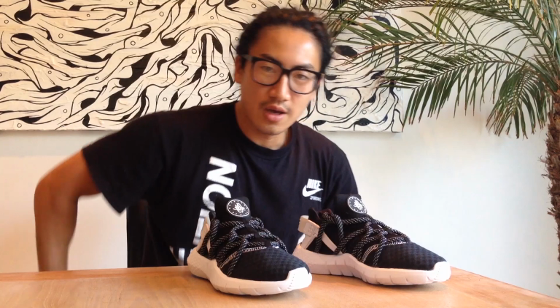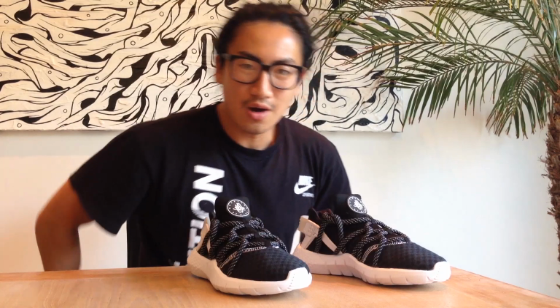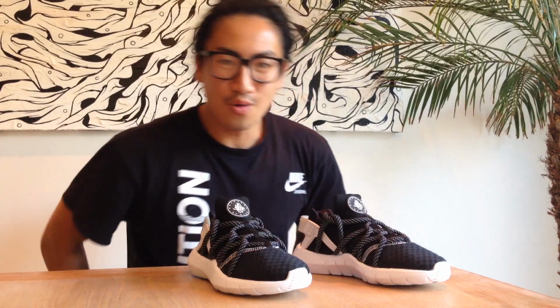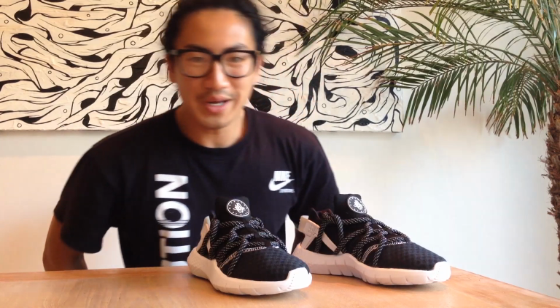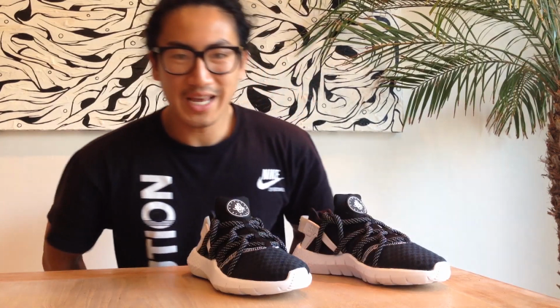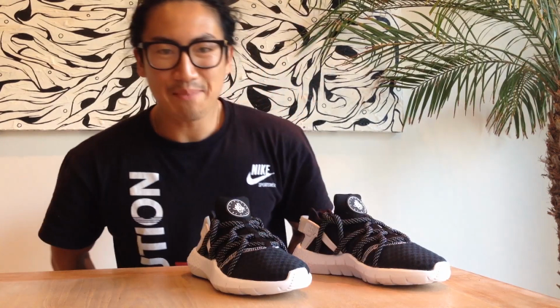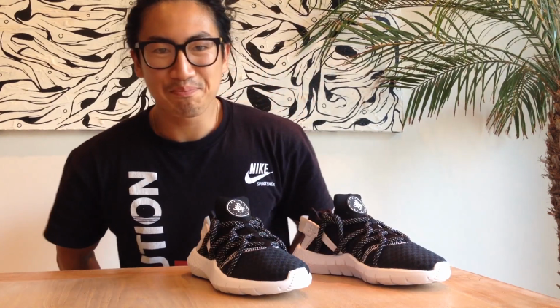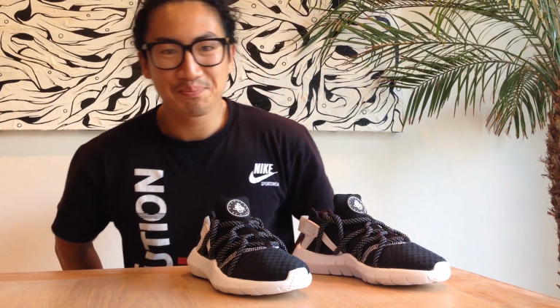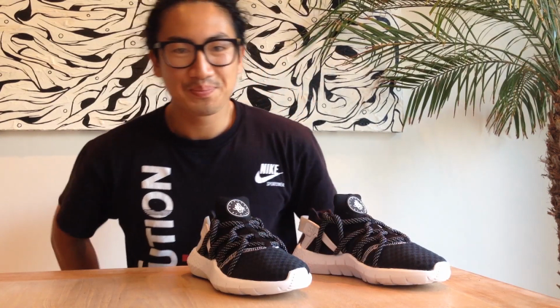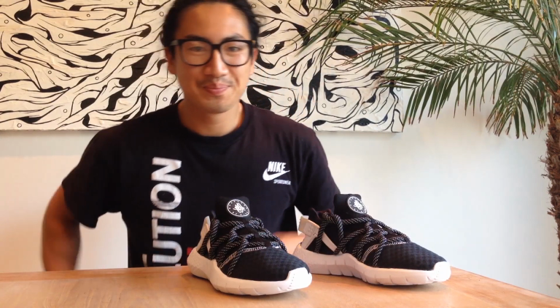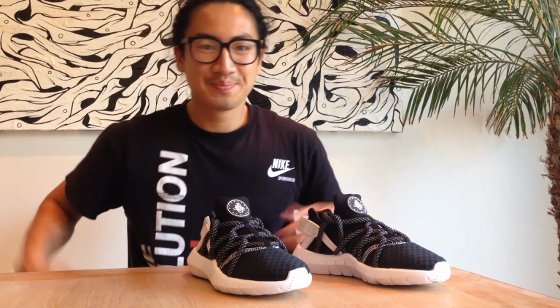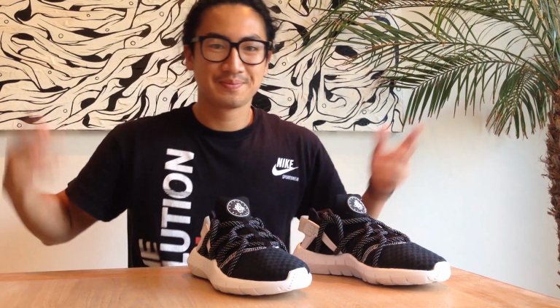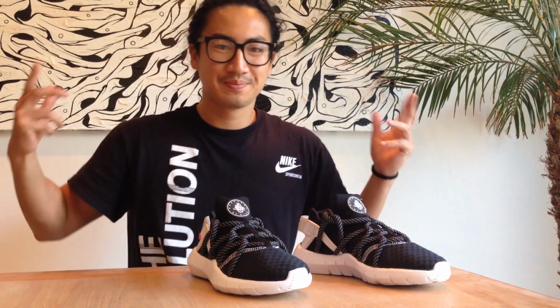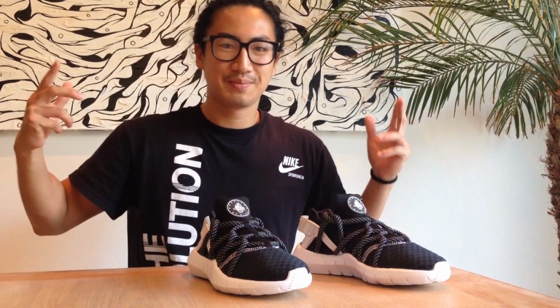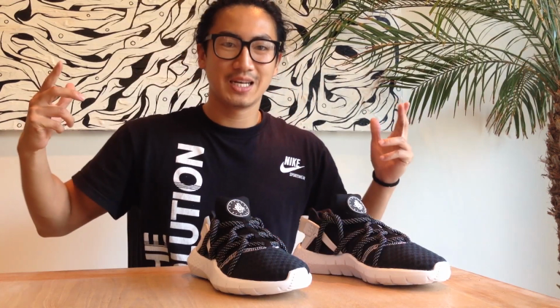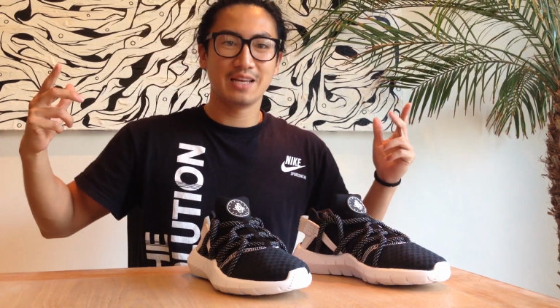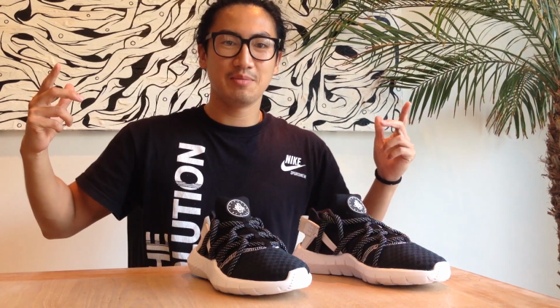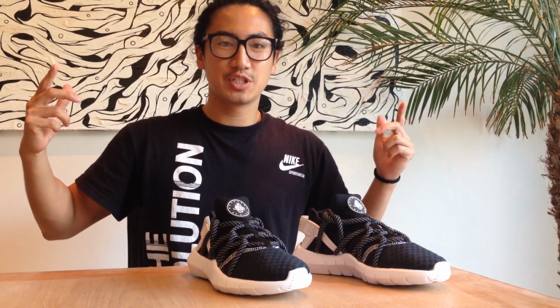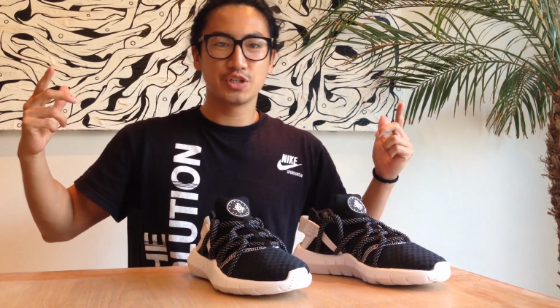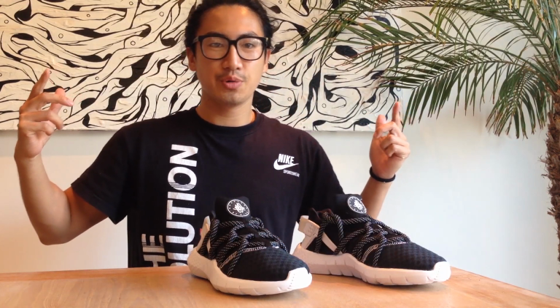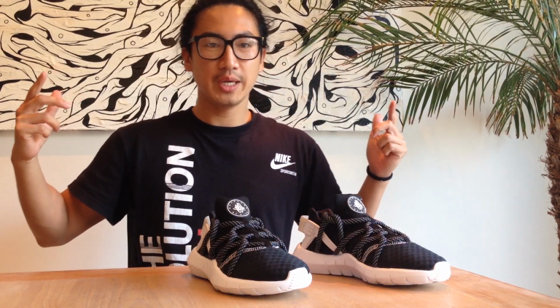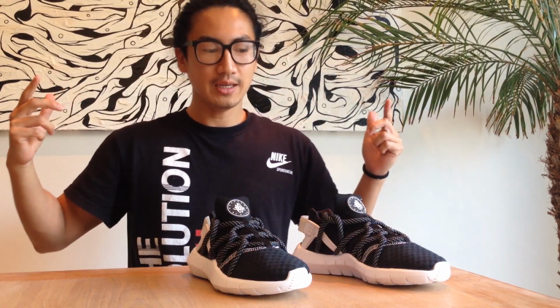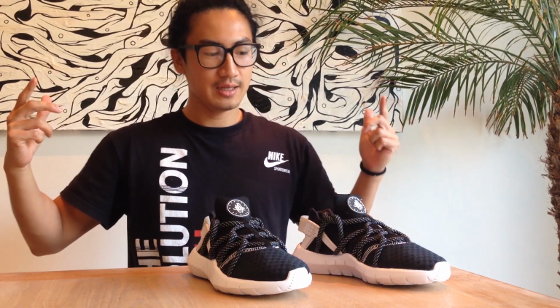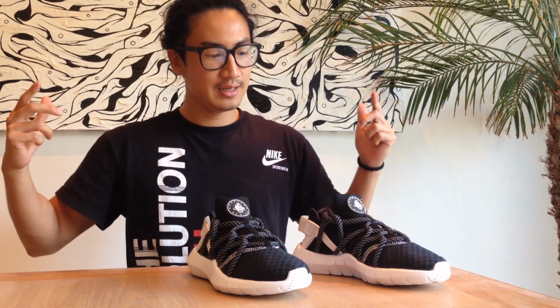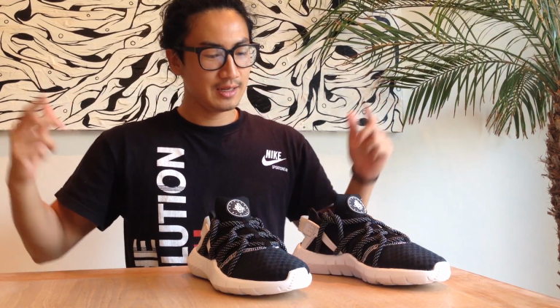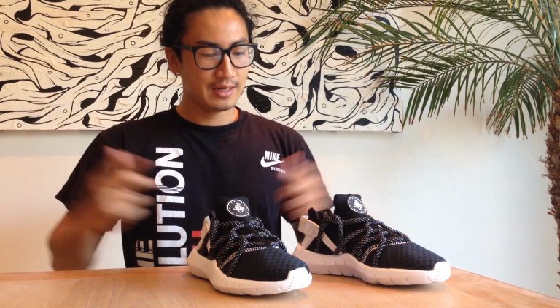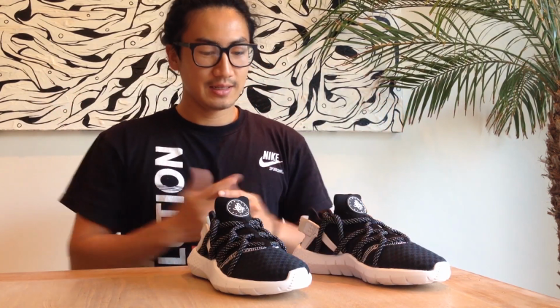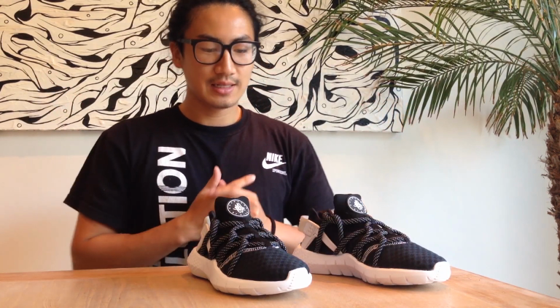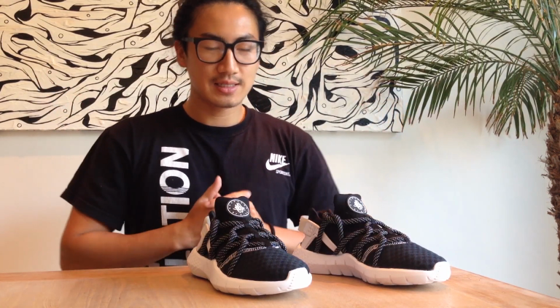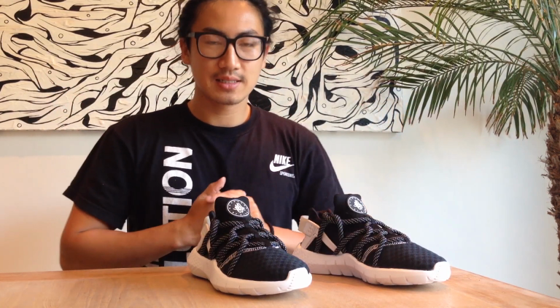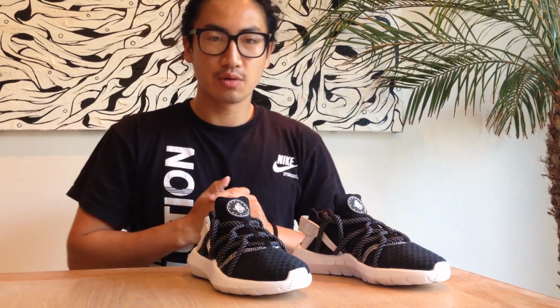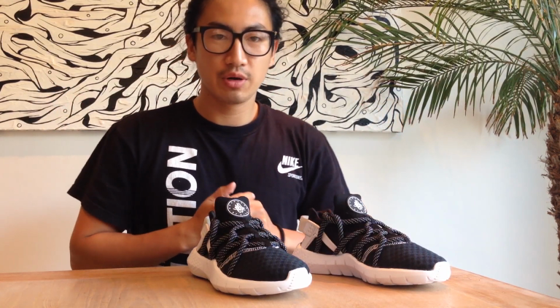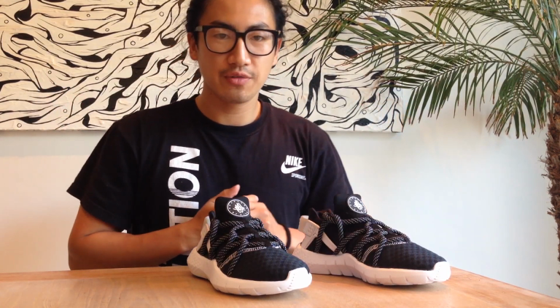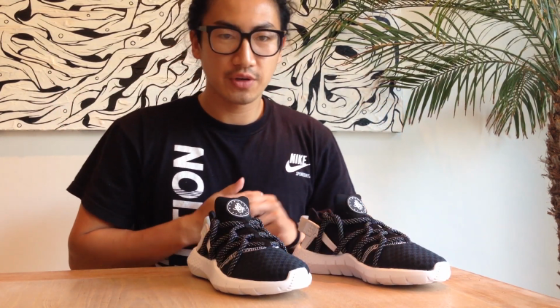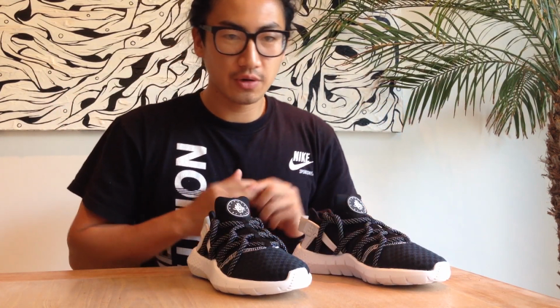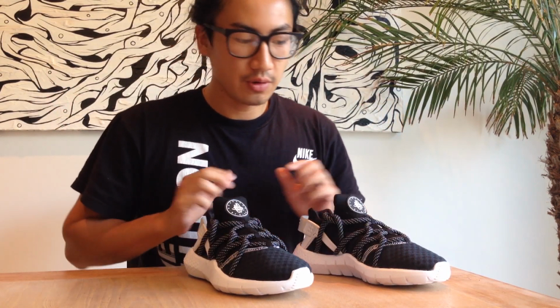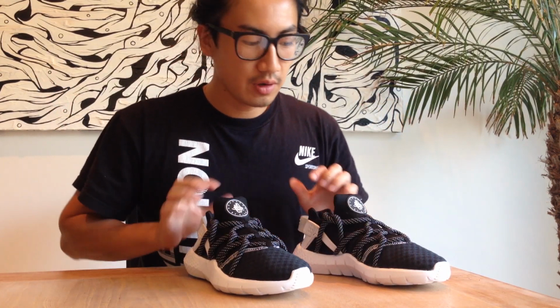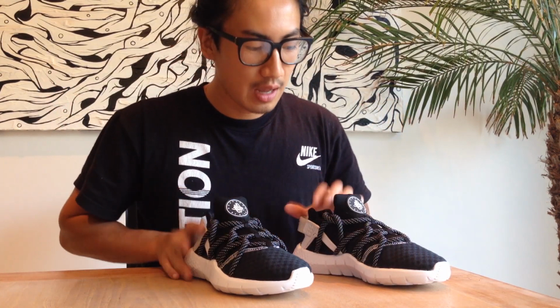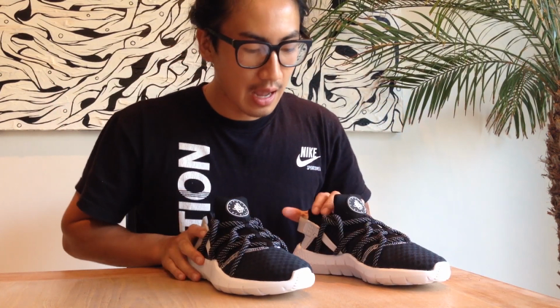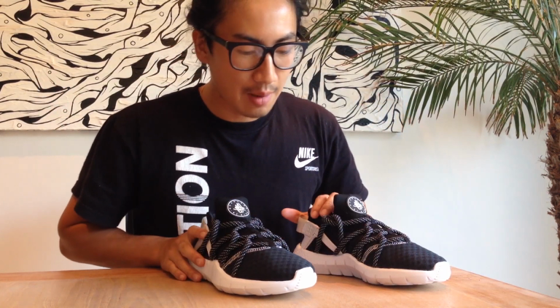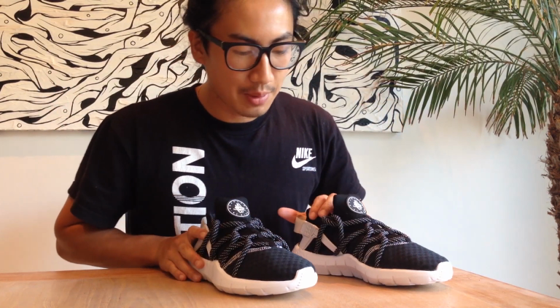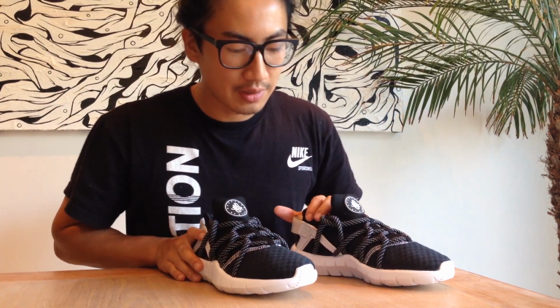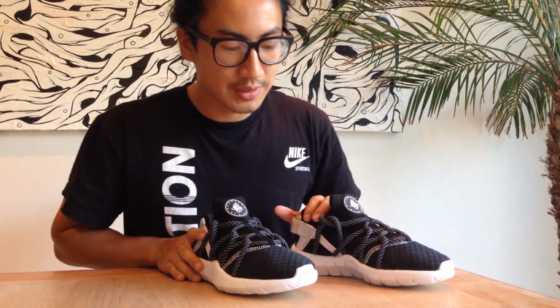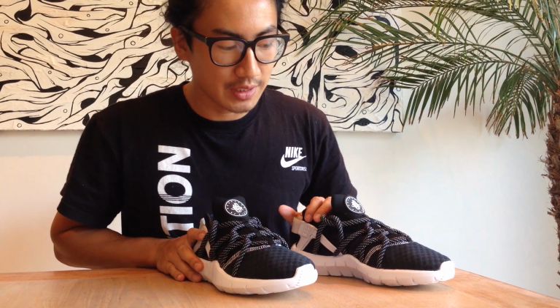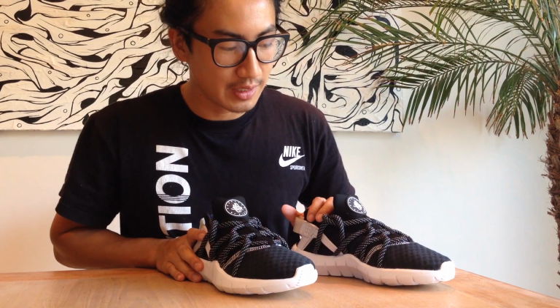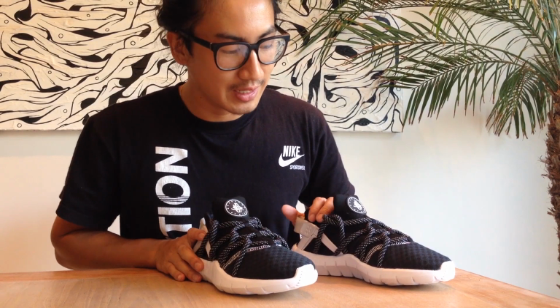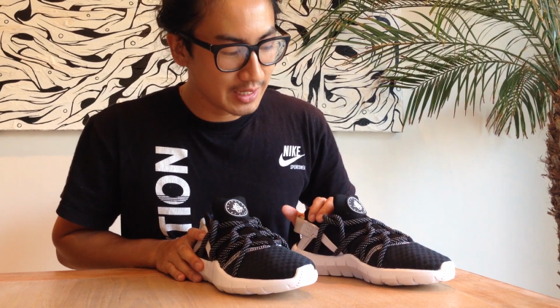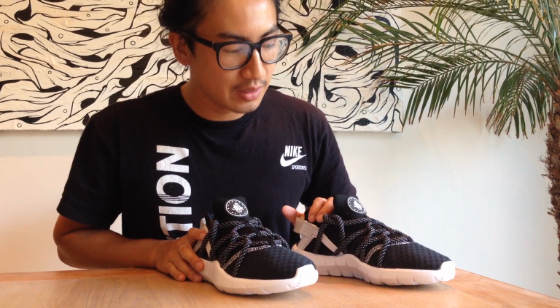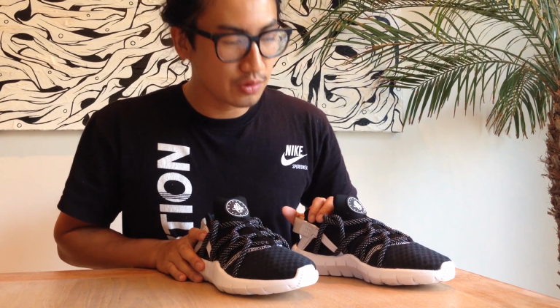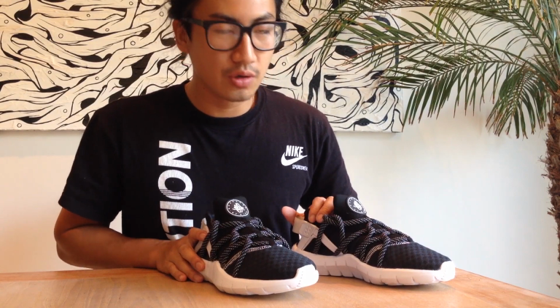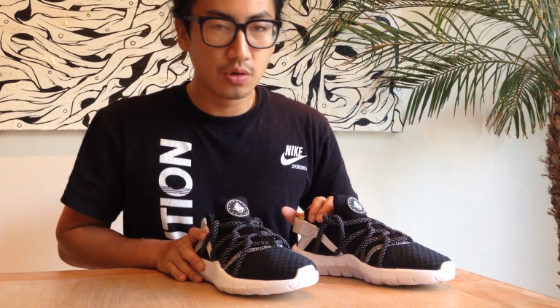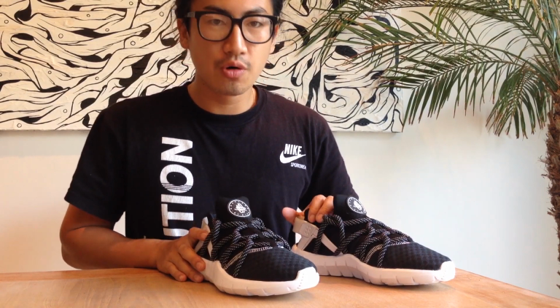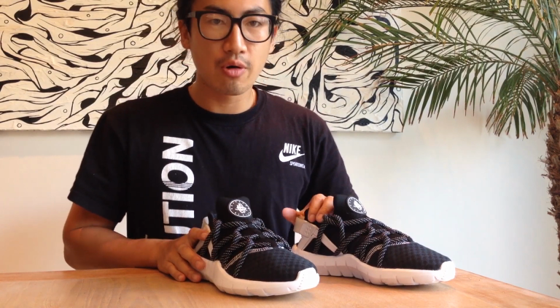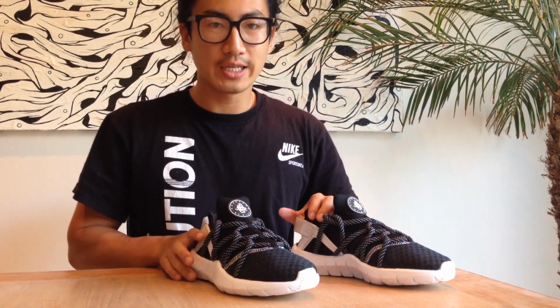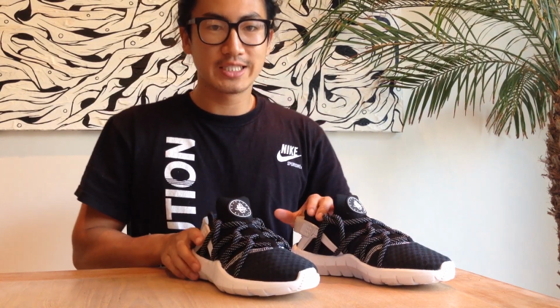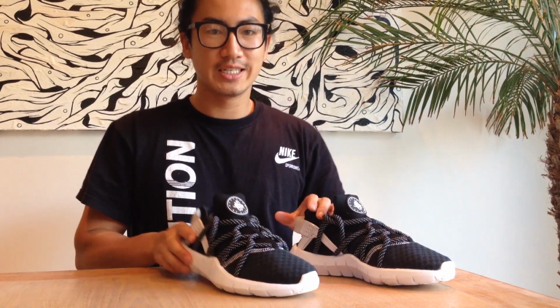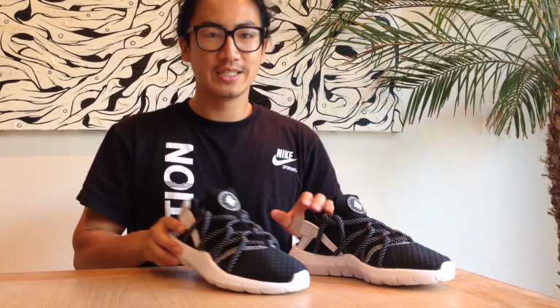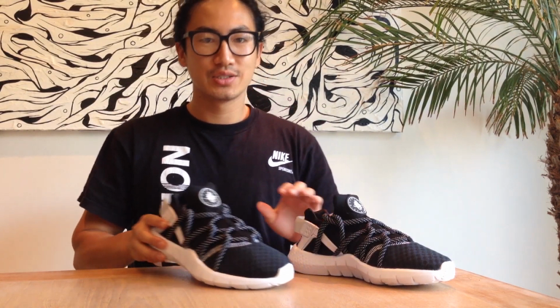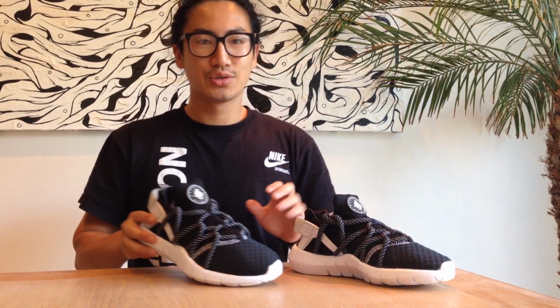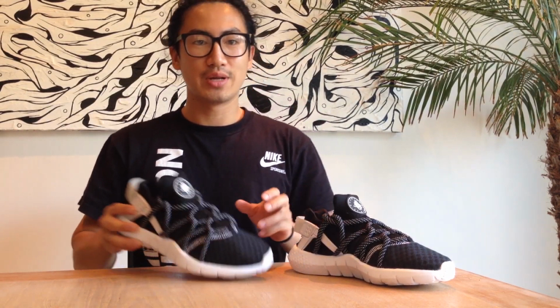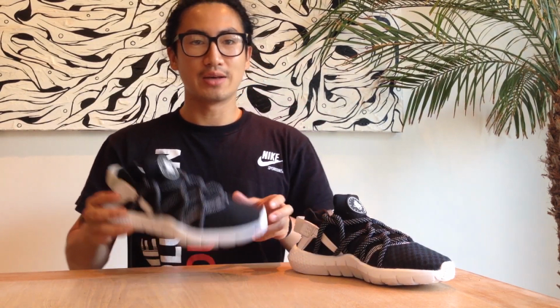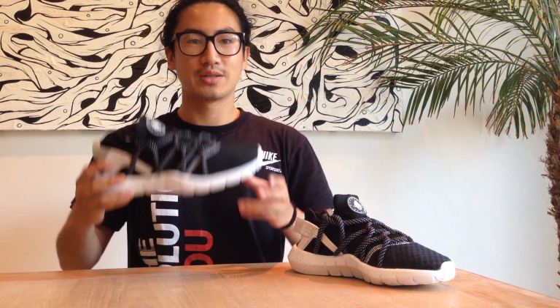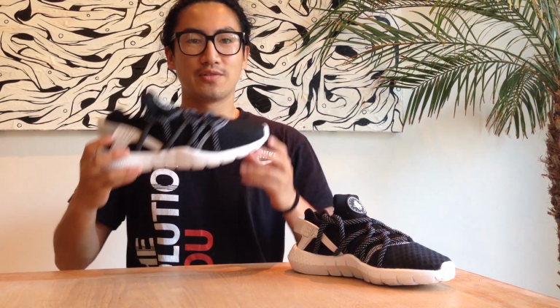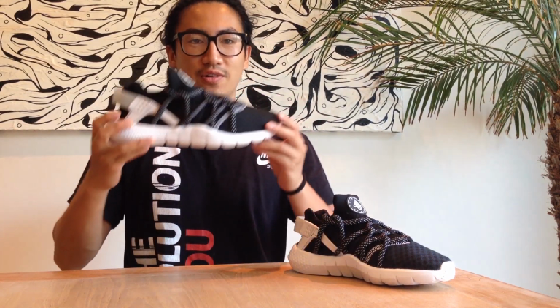Yo, what up? My name is Chewy. This is a review about the new Huruwachi 2015.